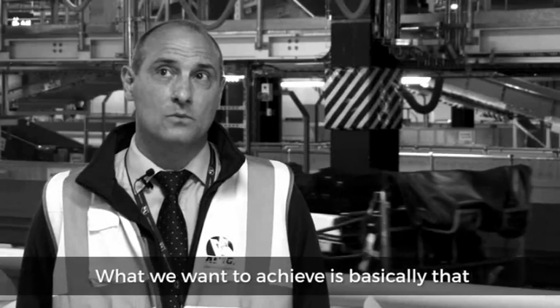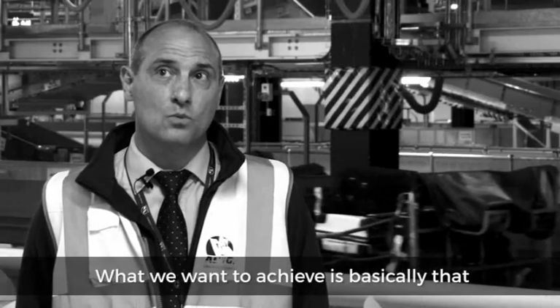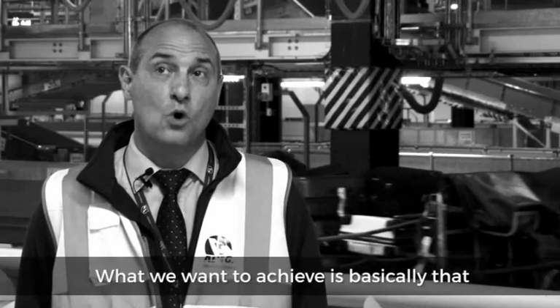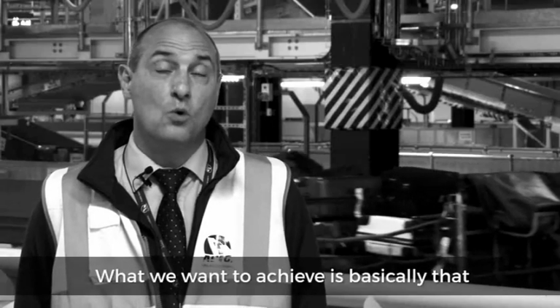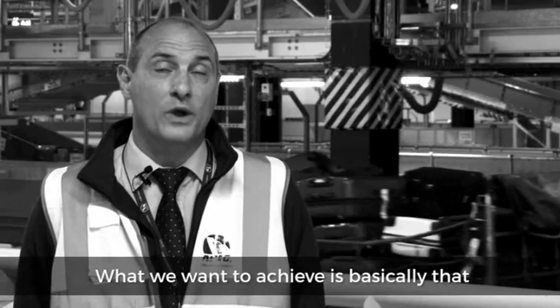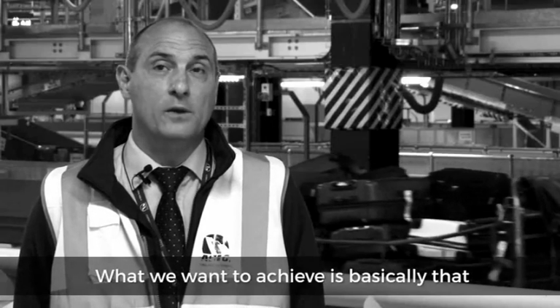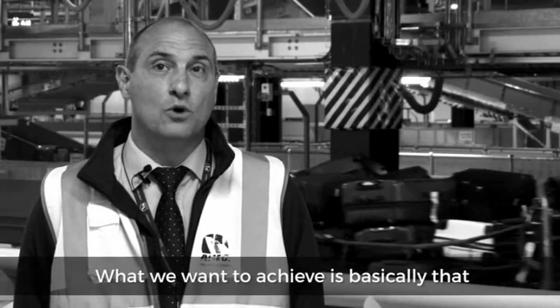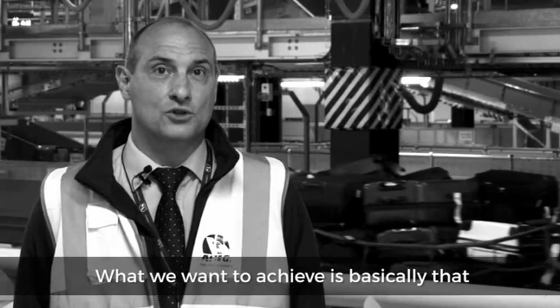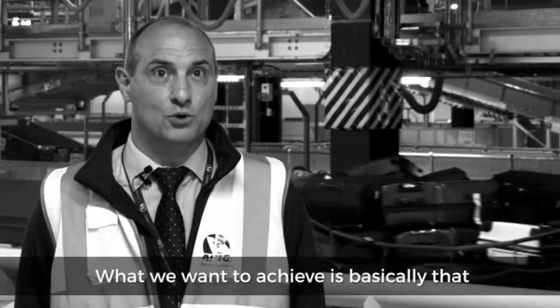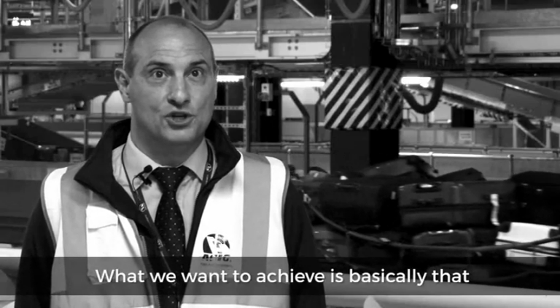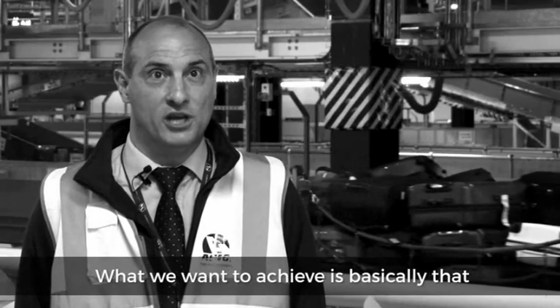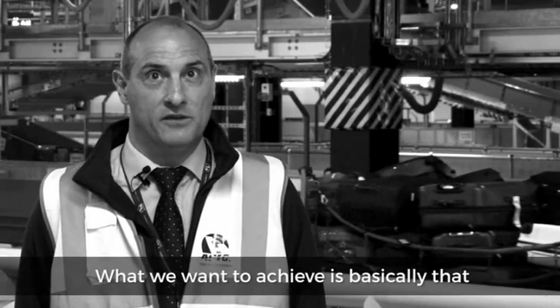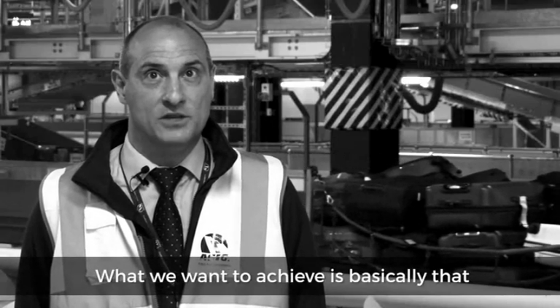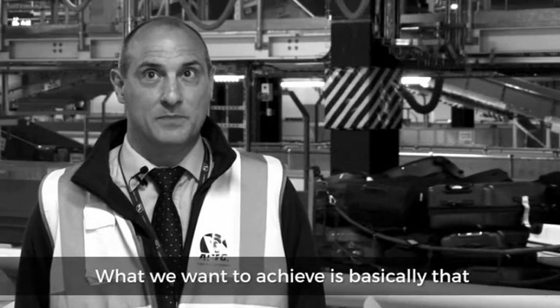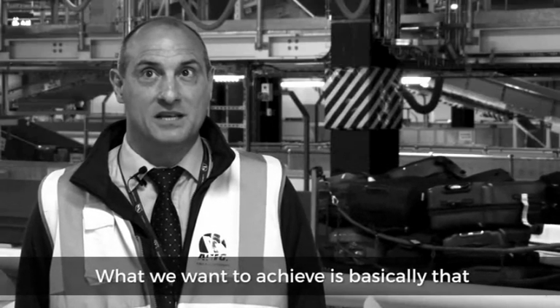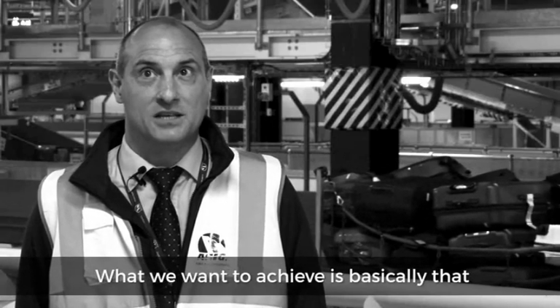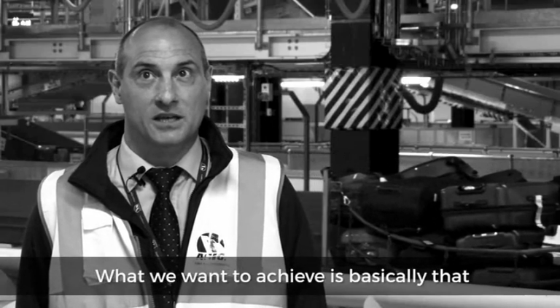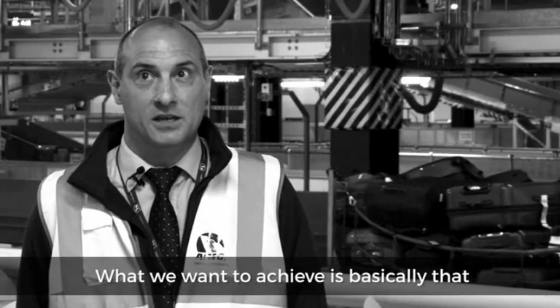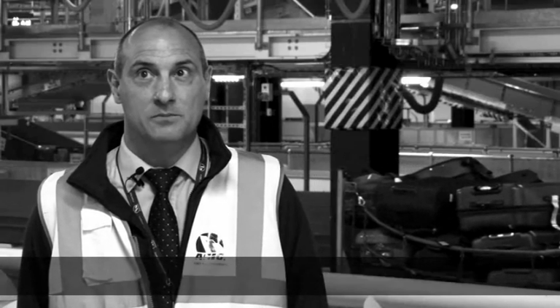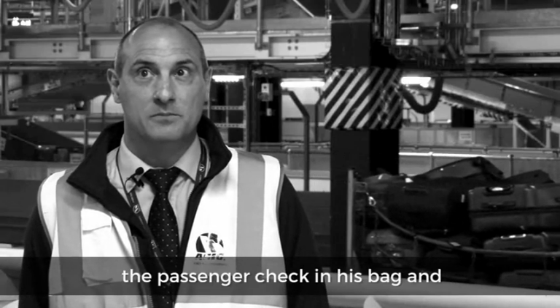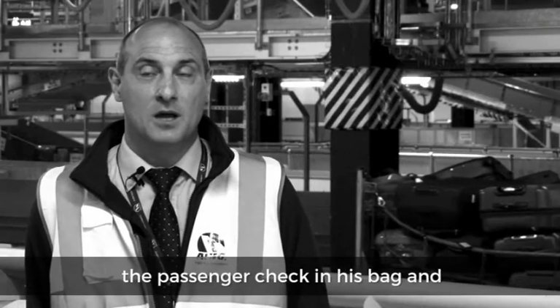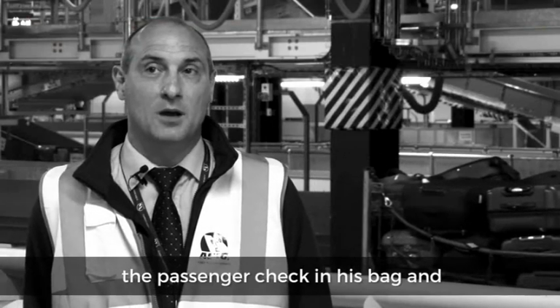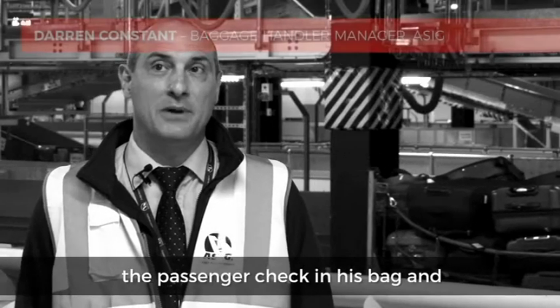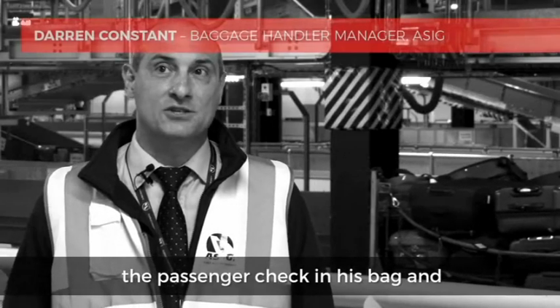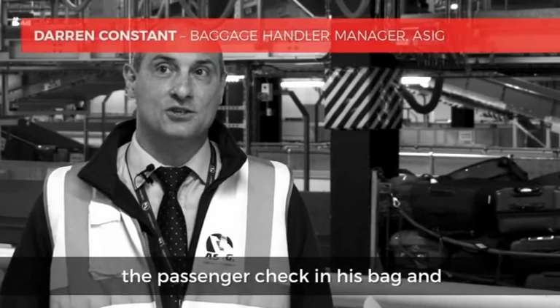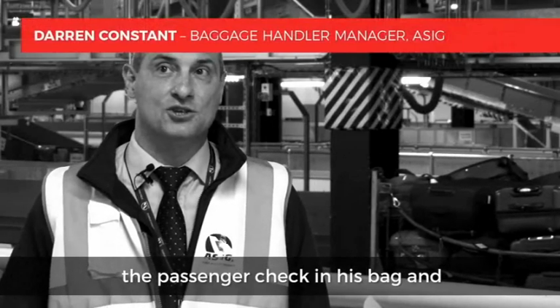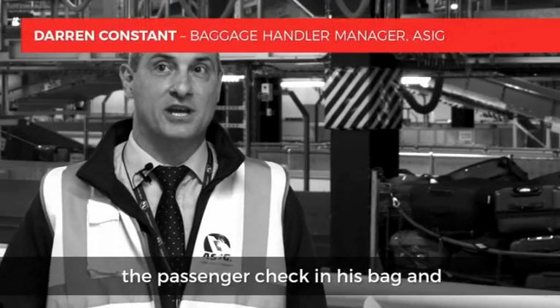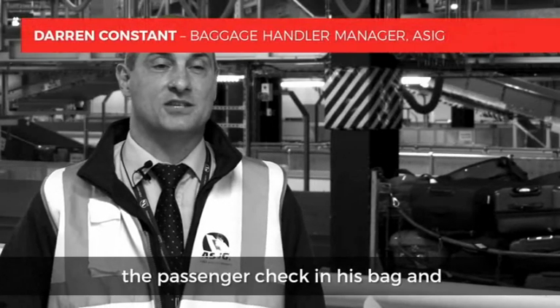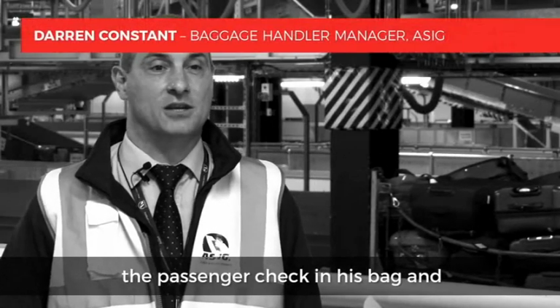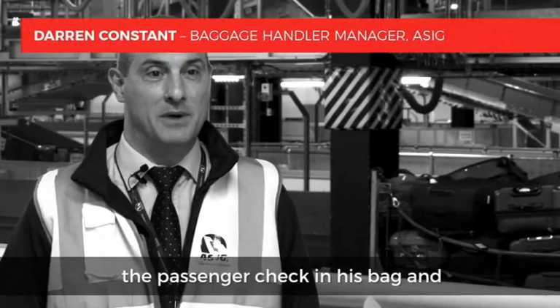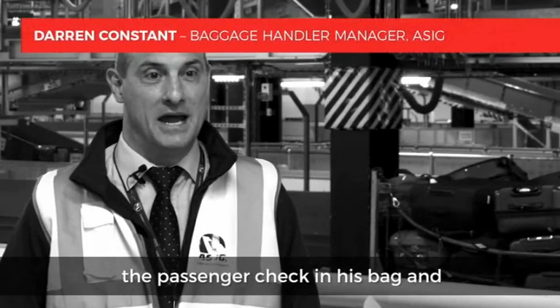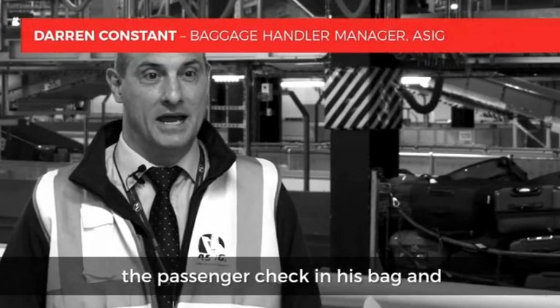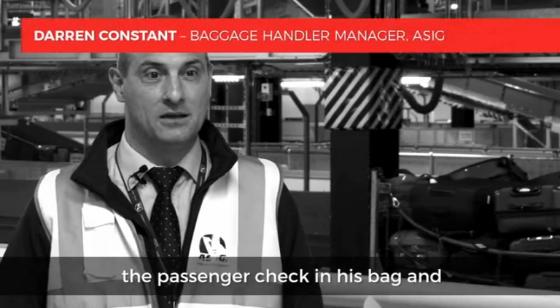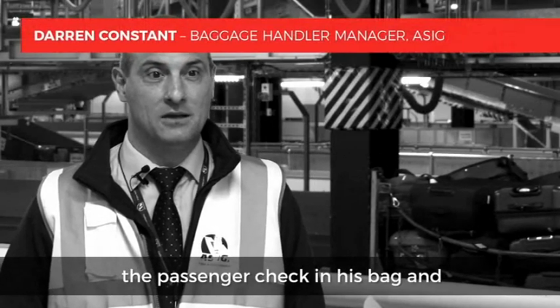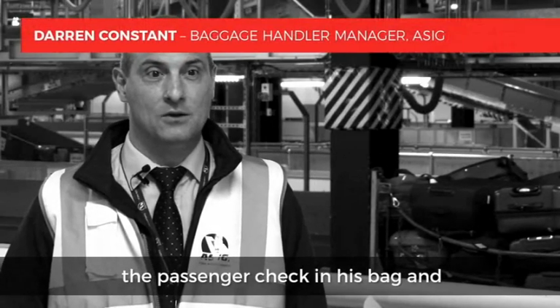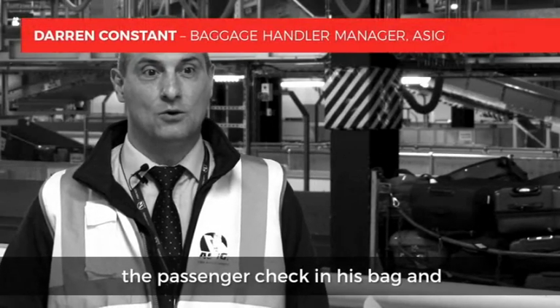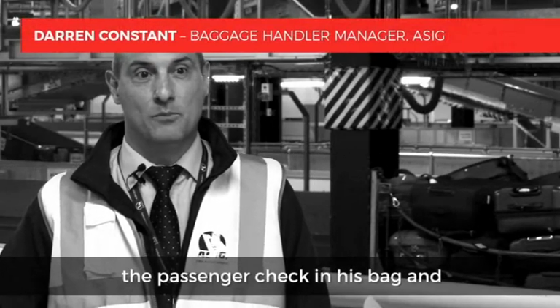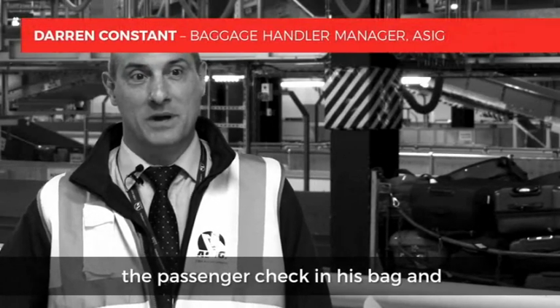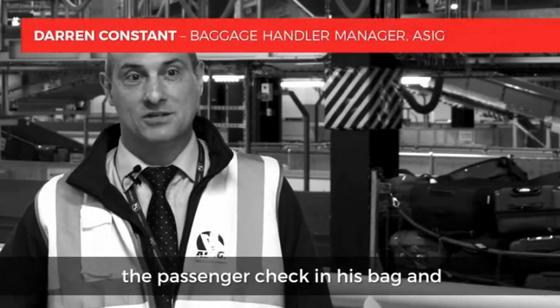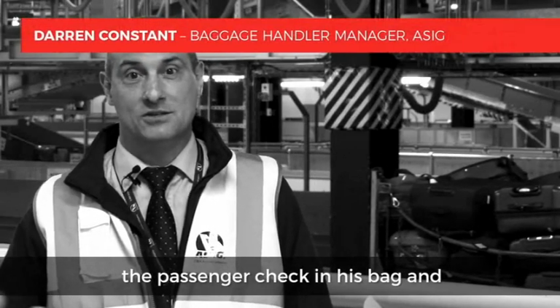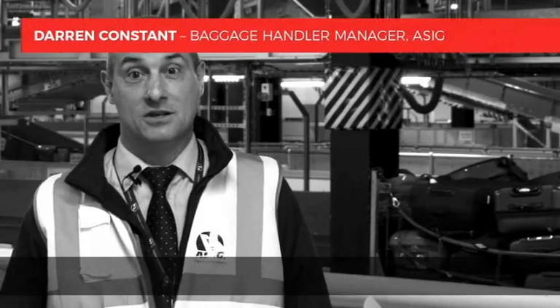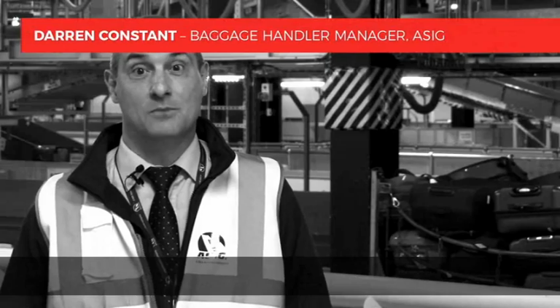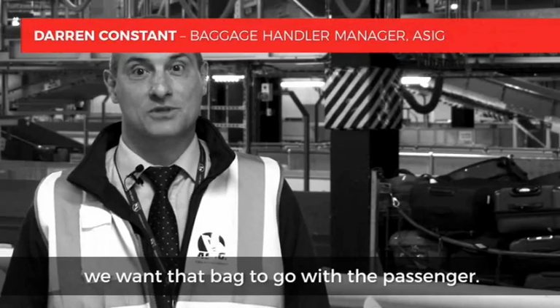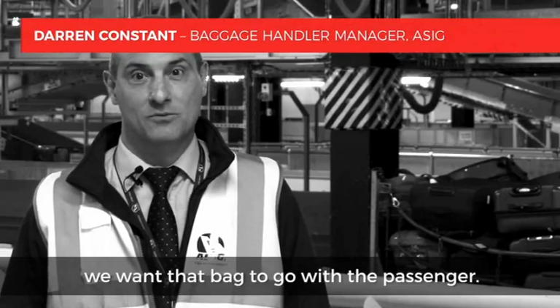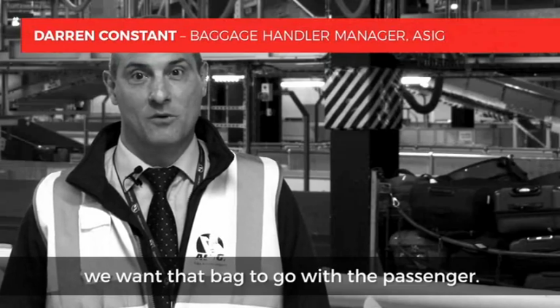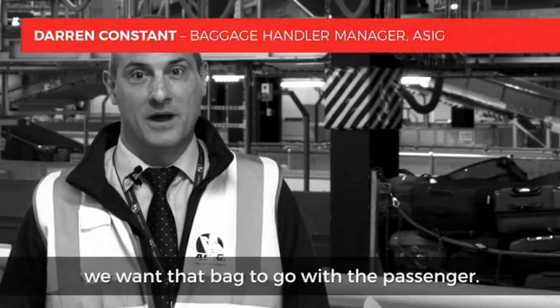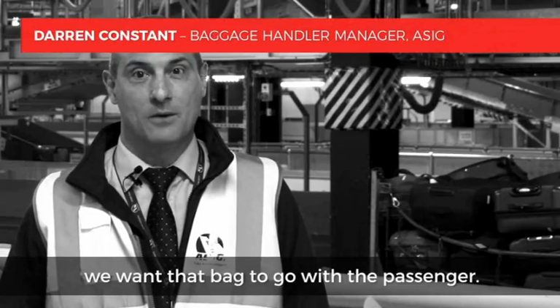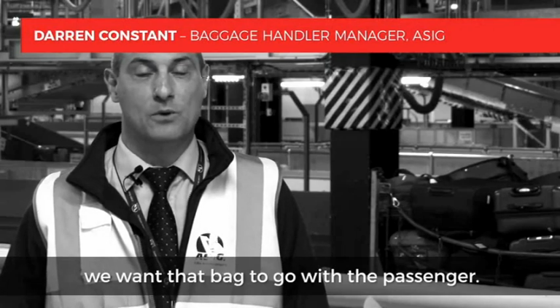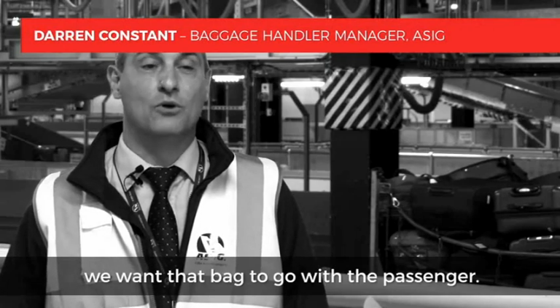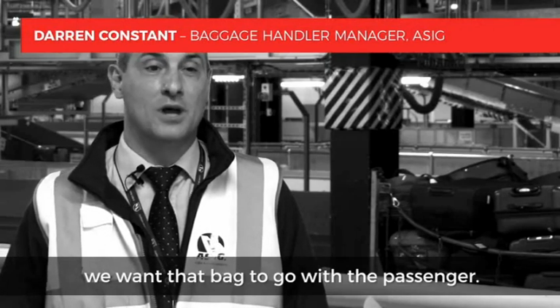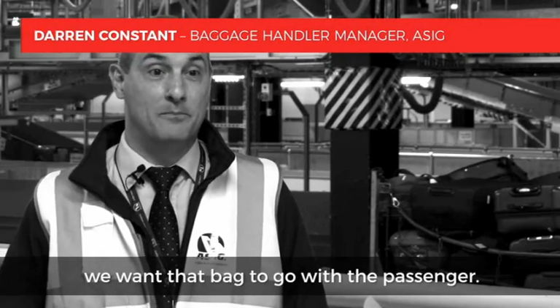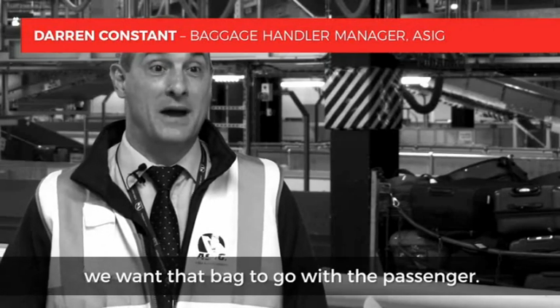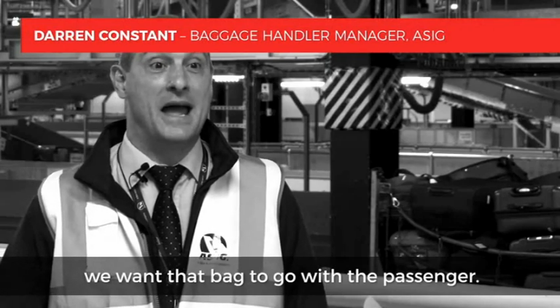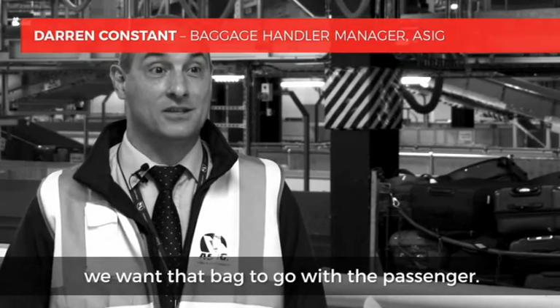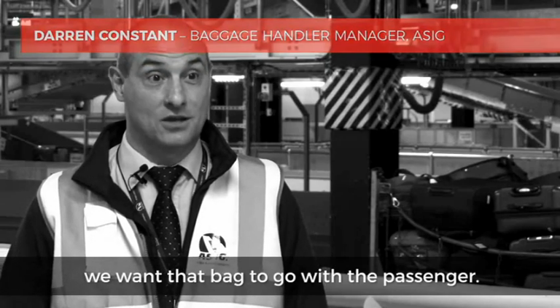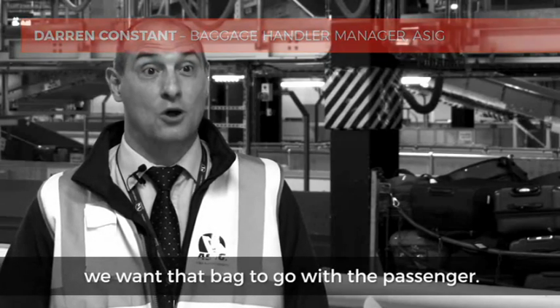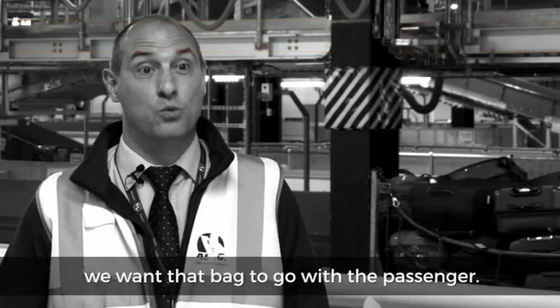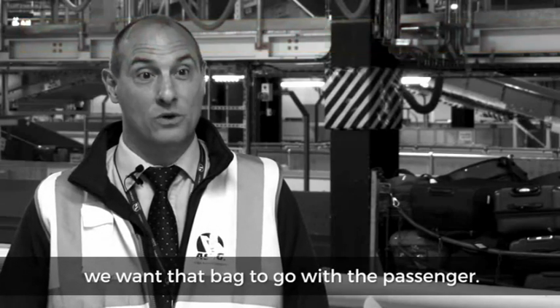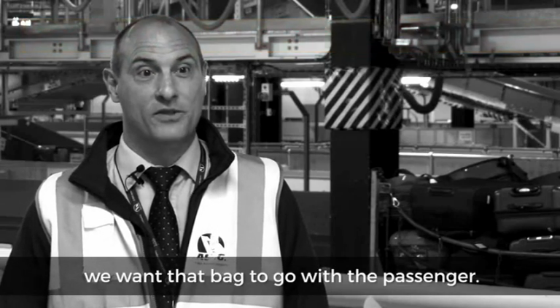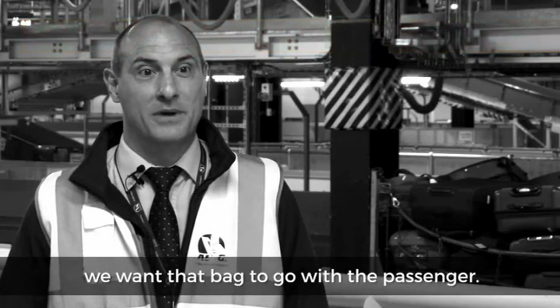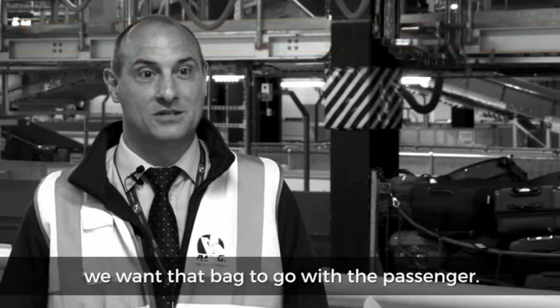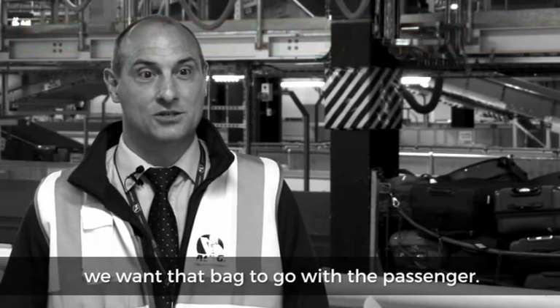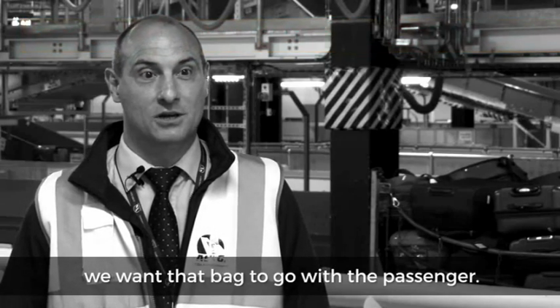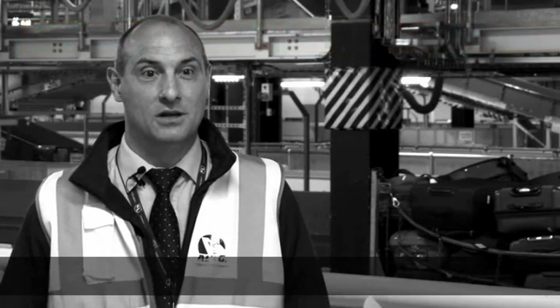What we want to achieve is basically: a passenger checks in a bag or a passenger comes in with a bag, we want that bag to go with the passenger.